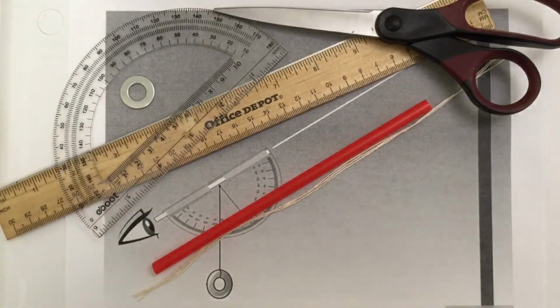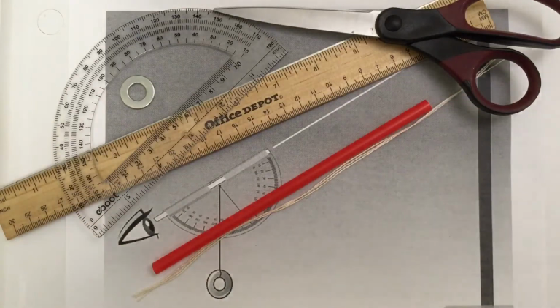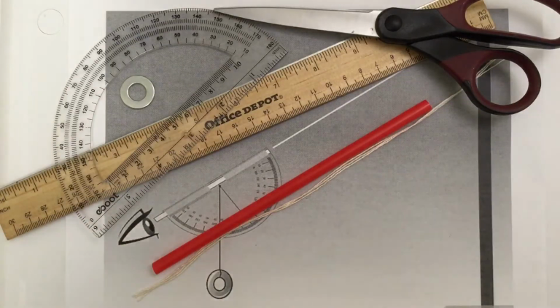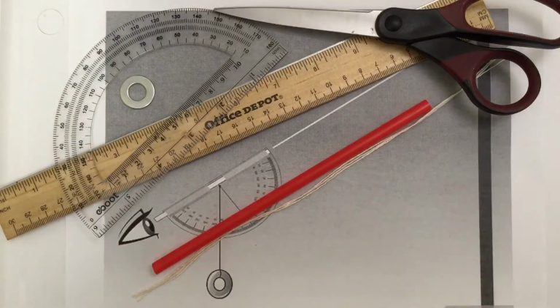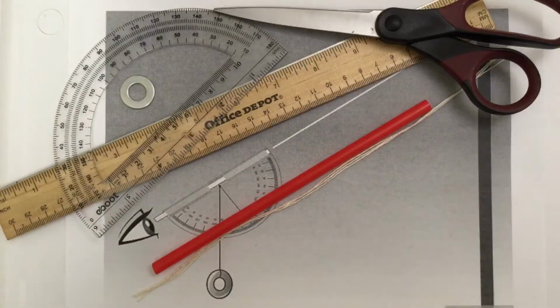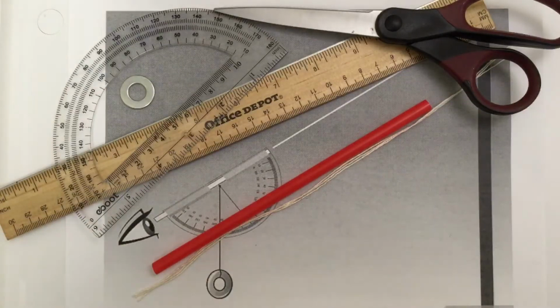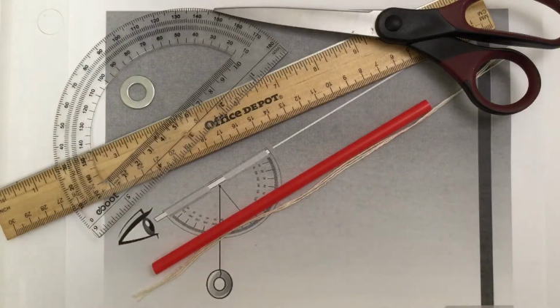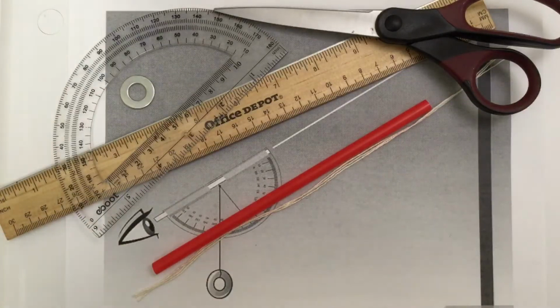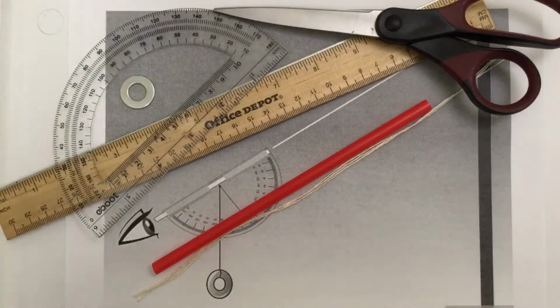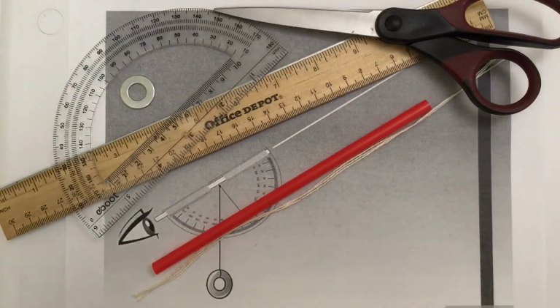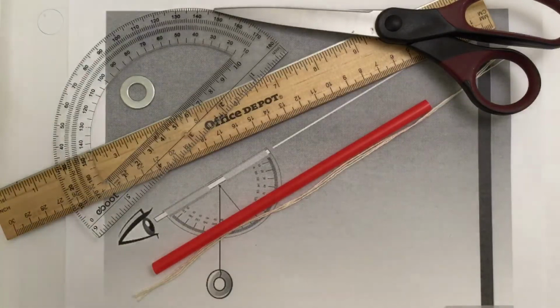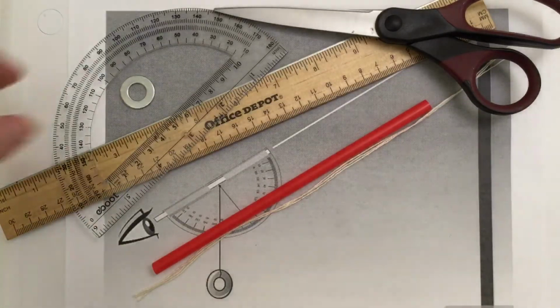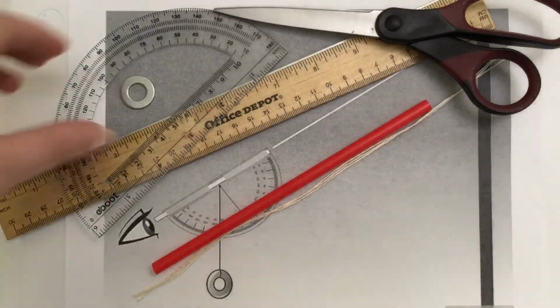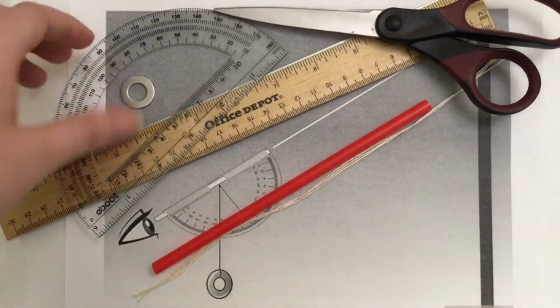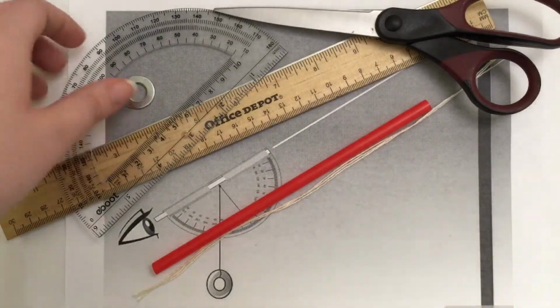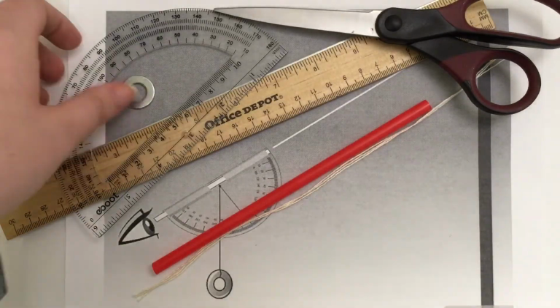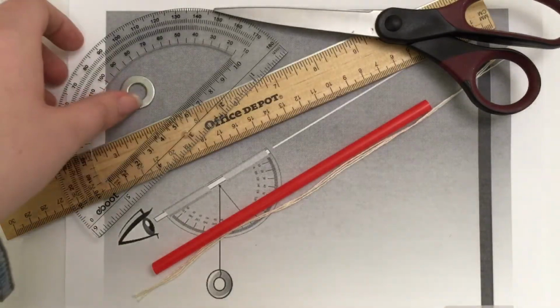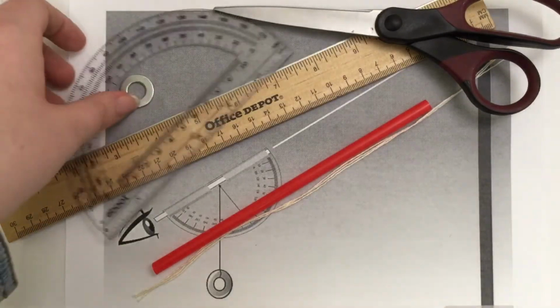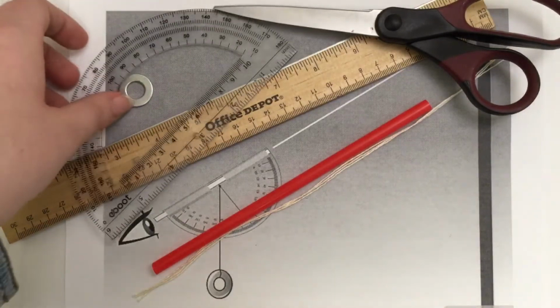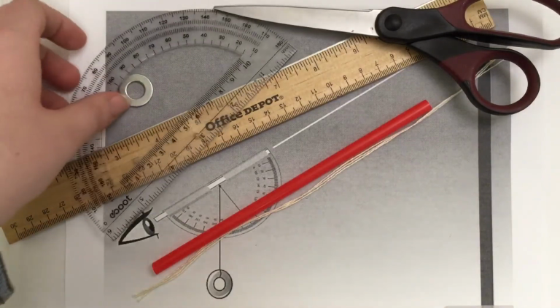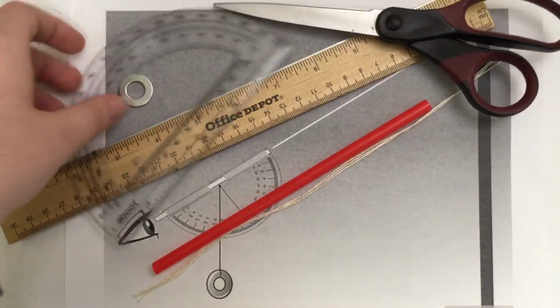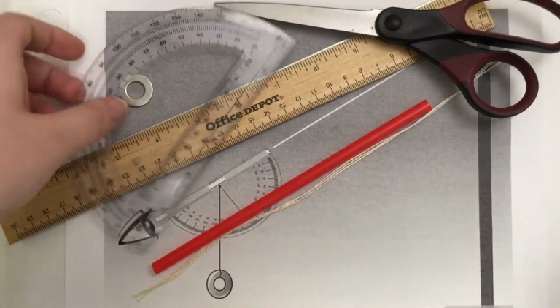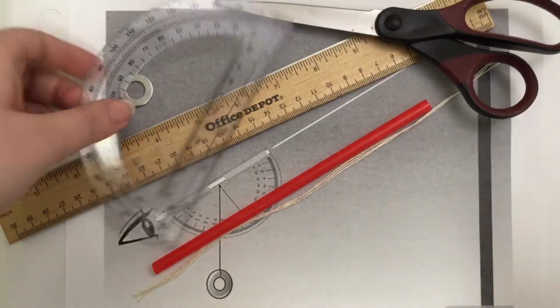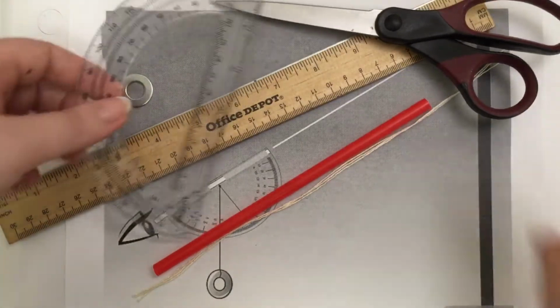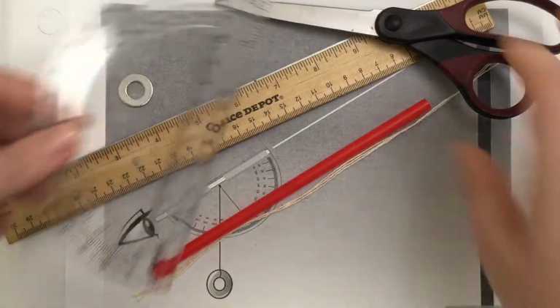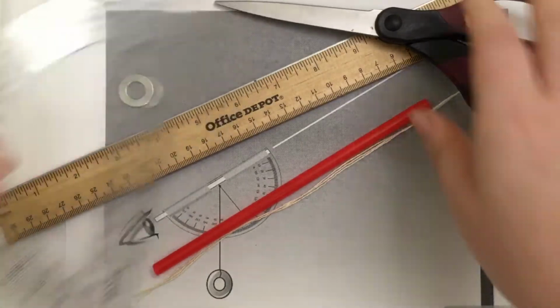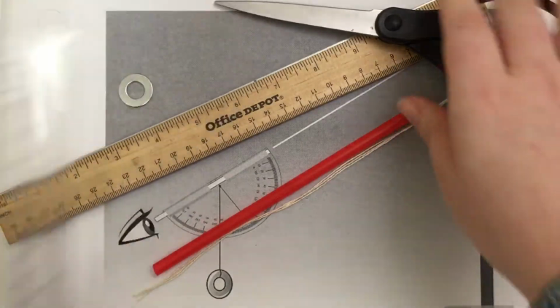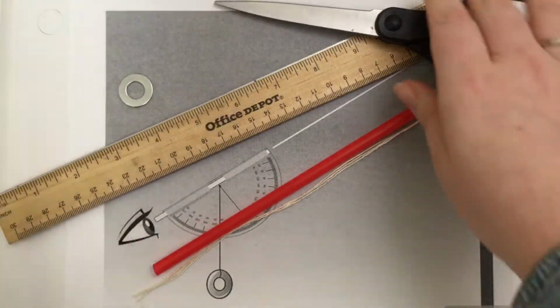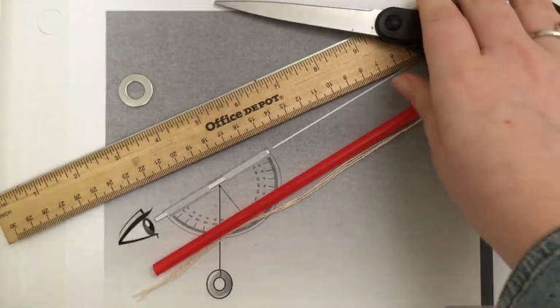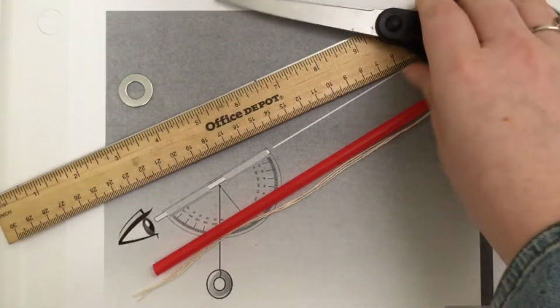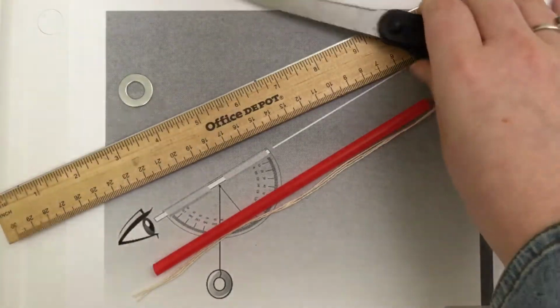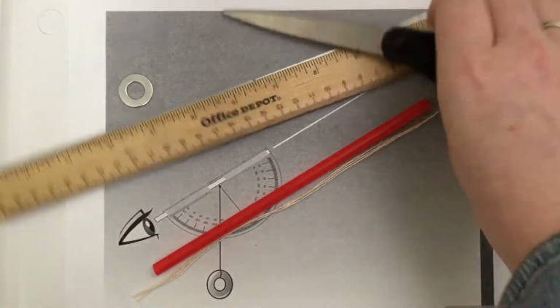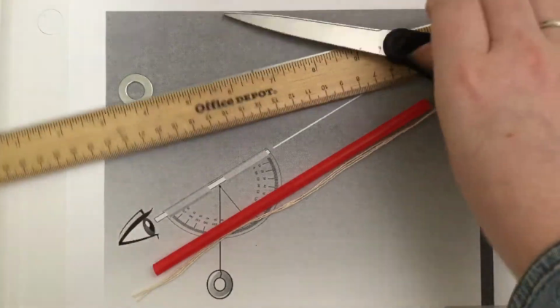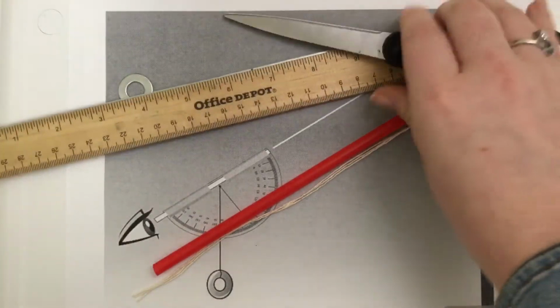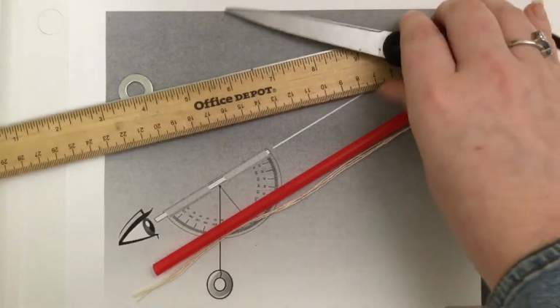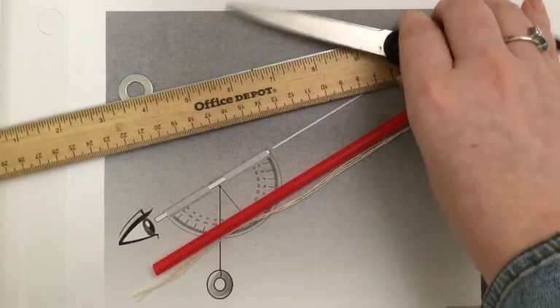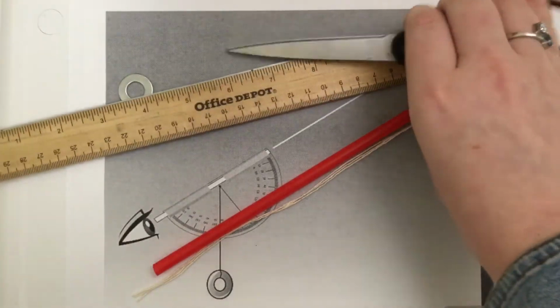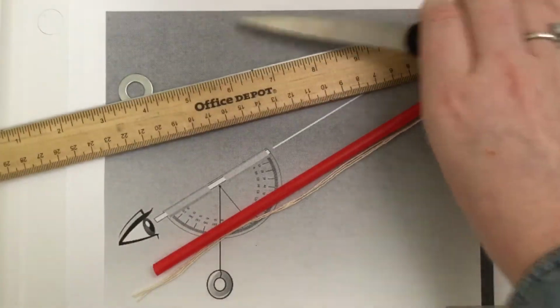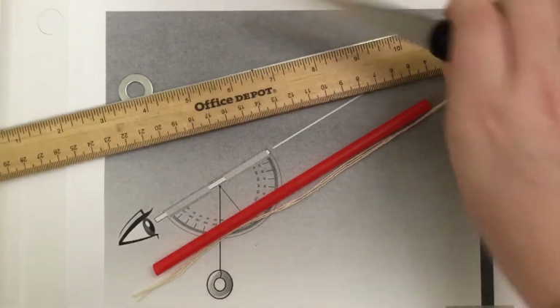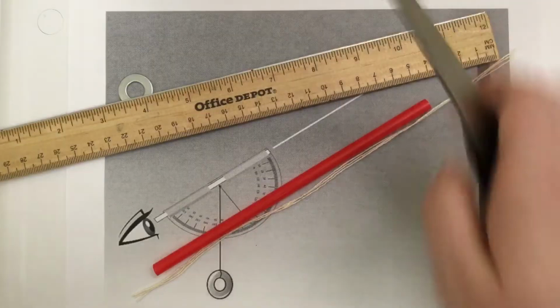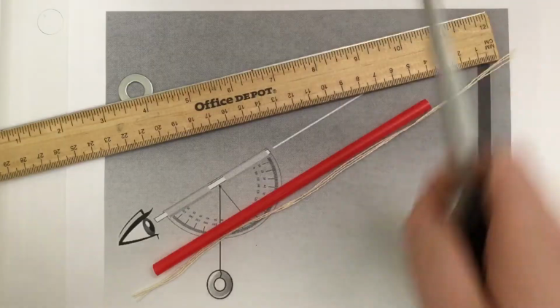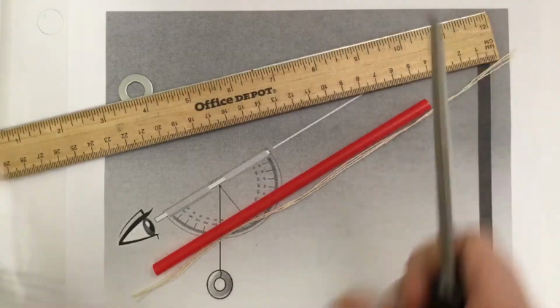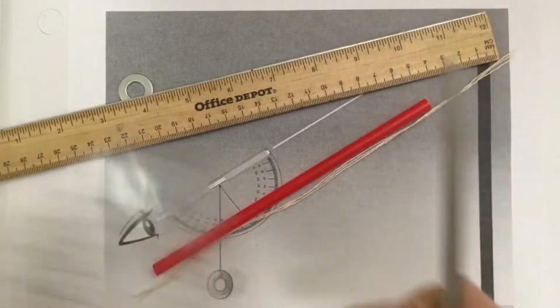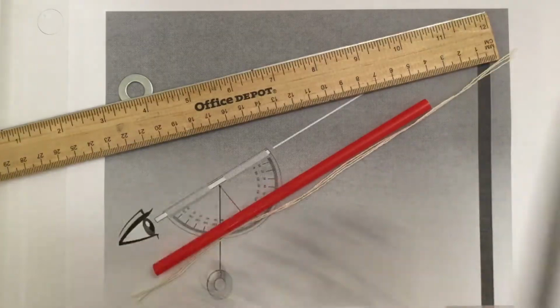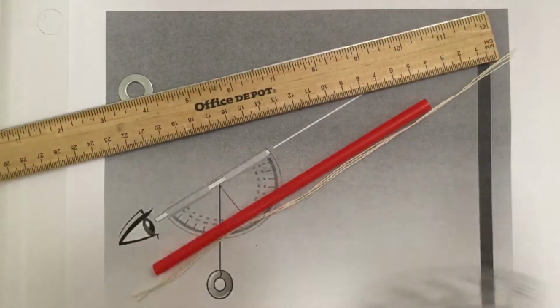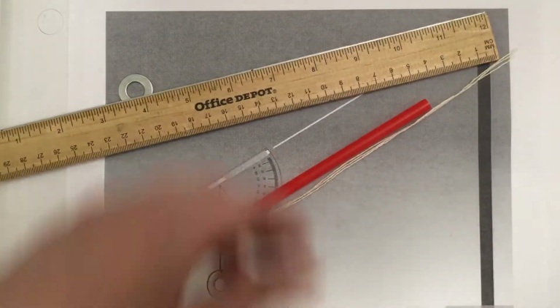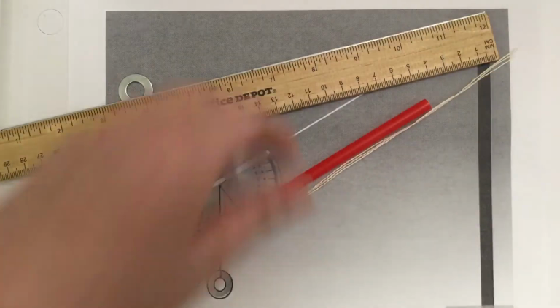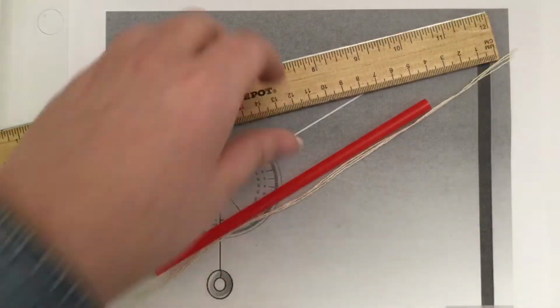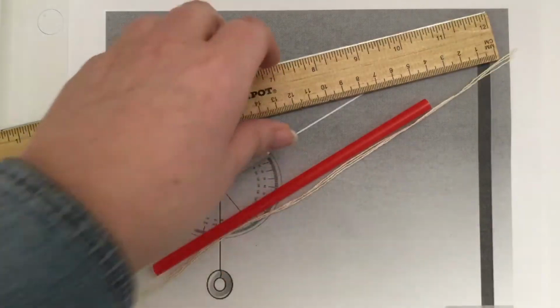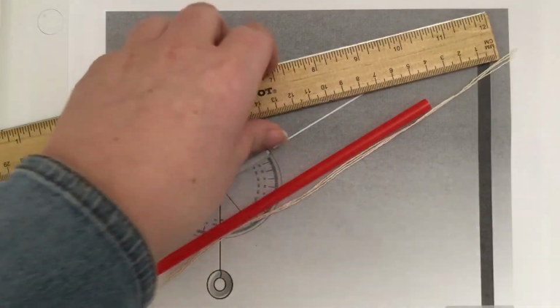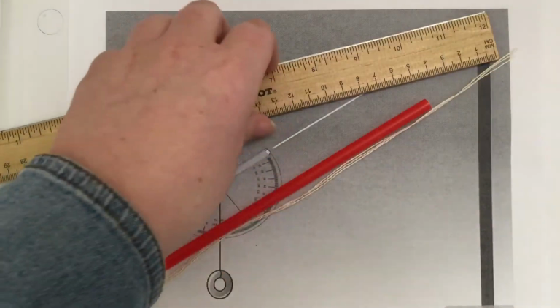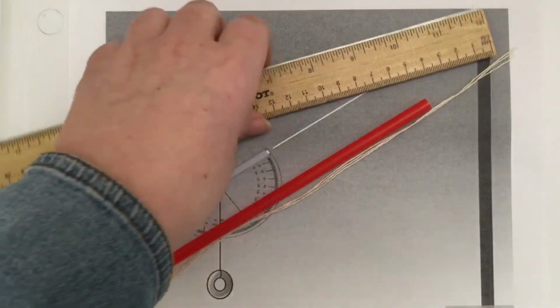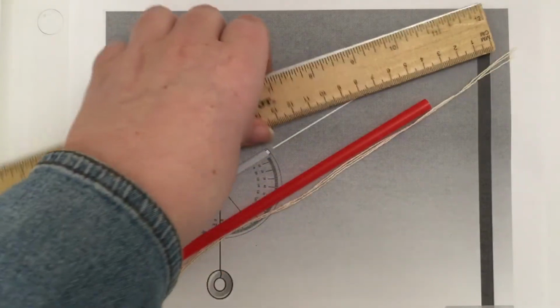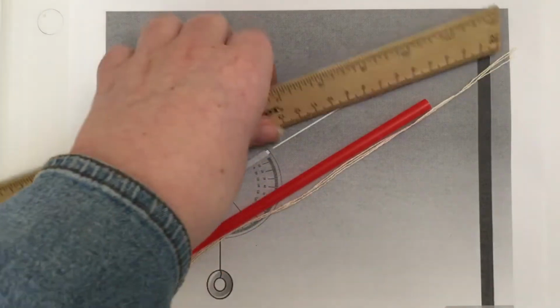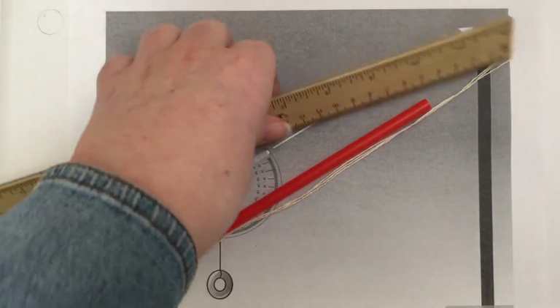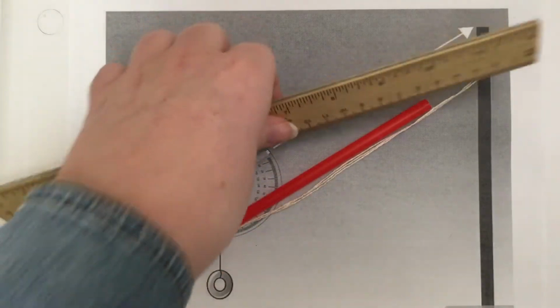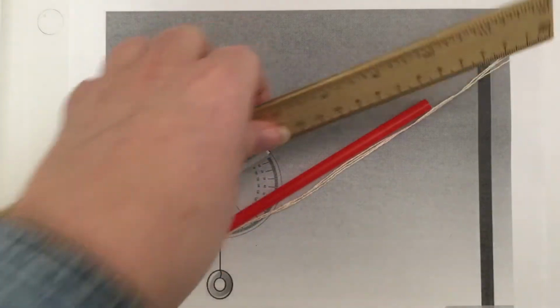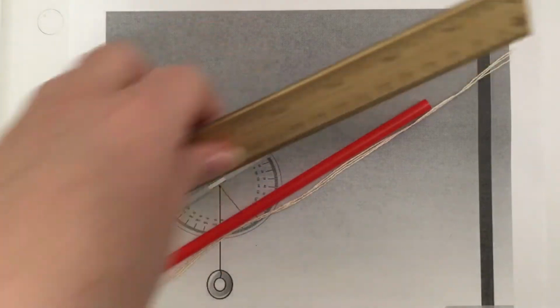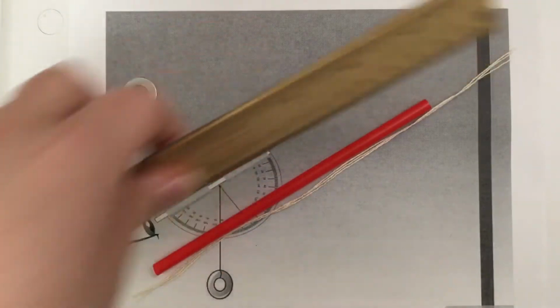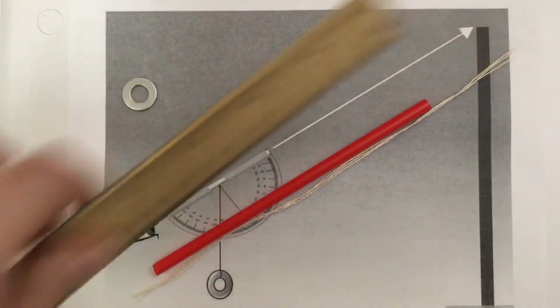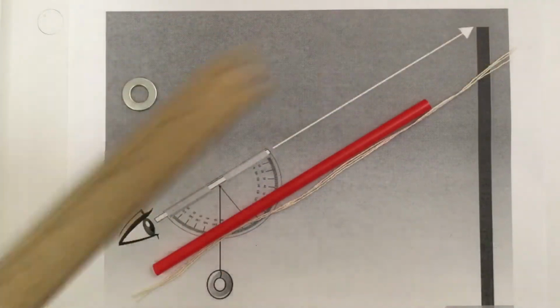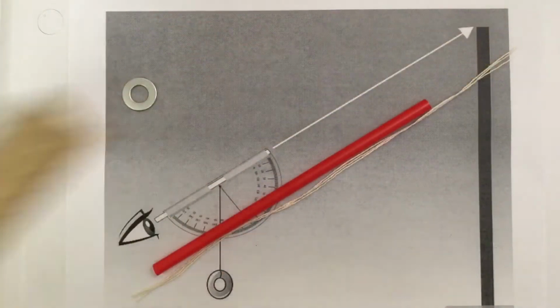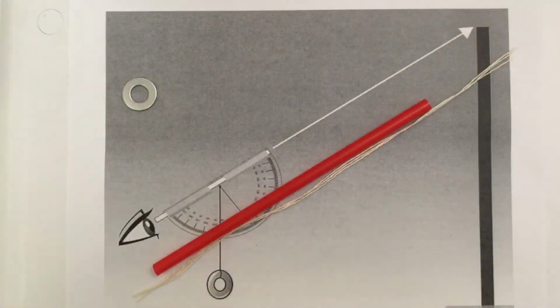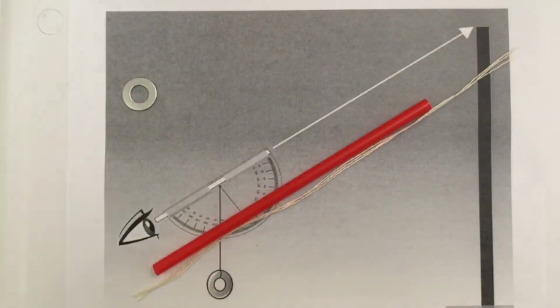A clinometer essentially helps us to measure objects at a tall distance.